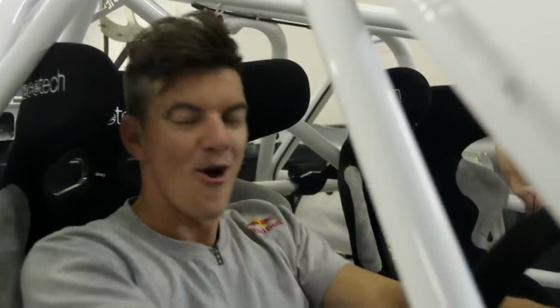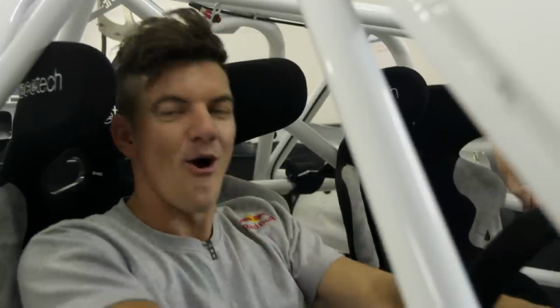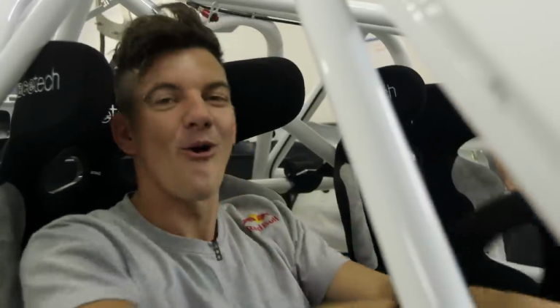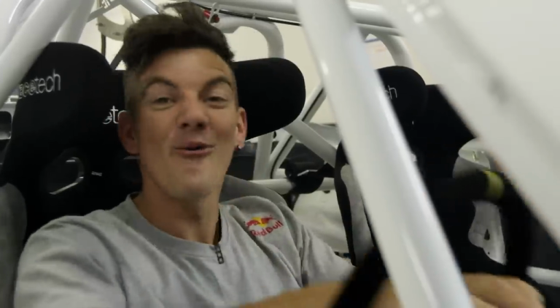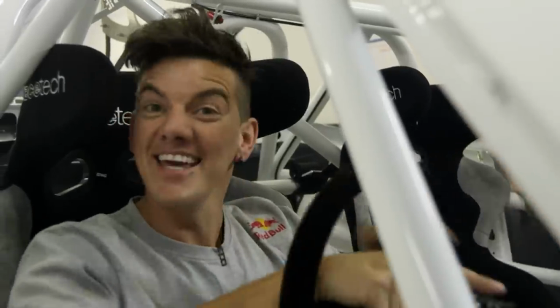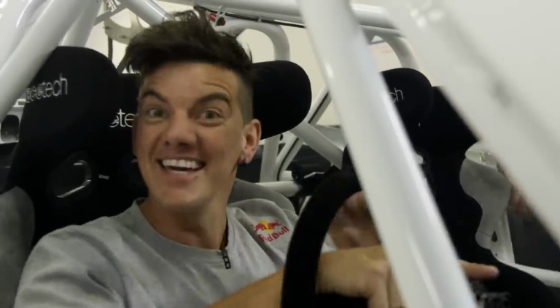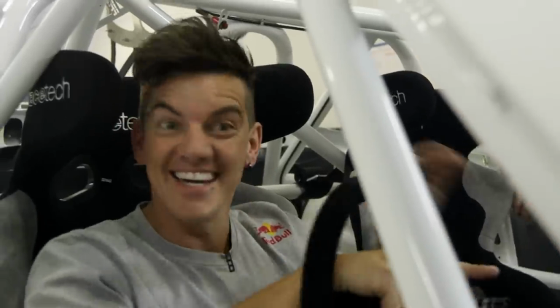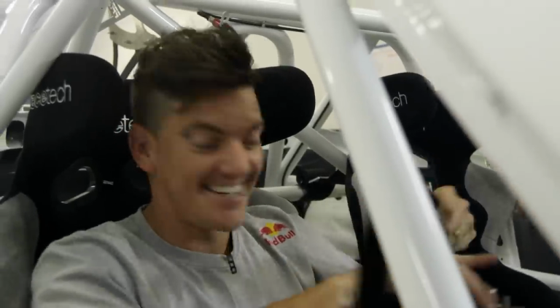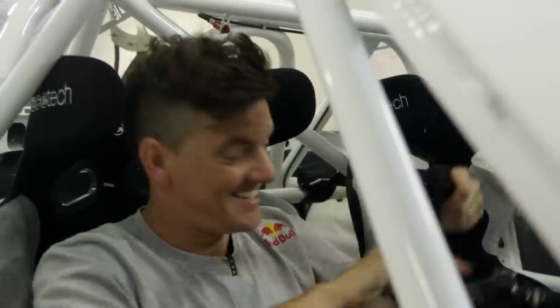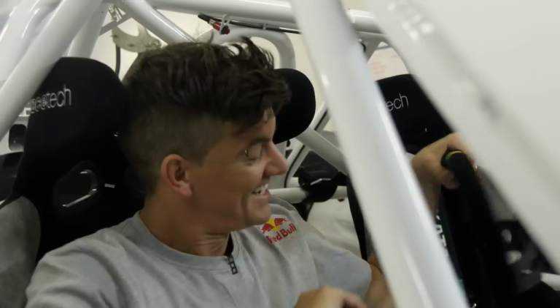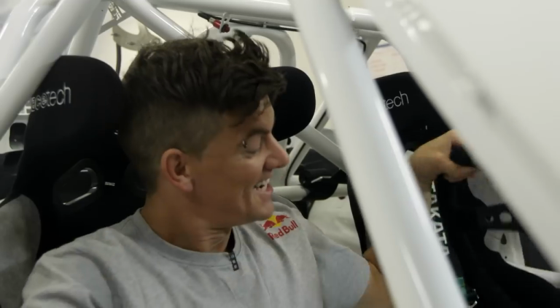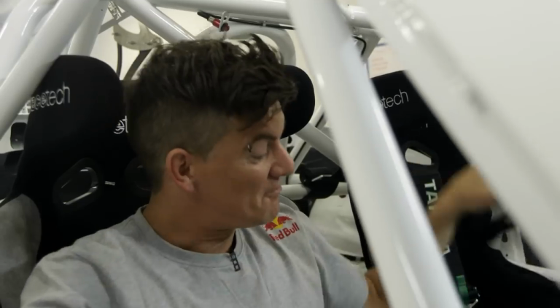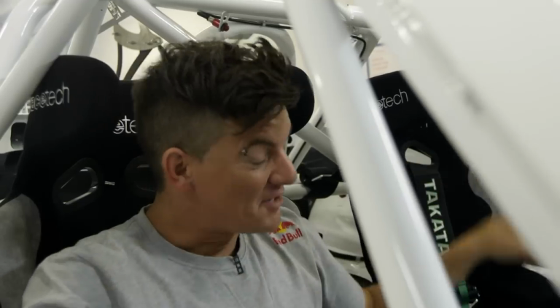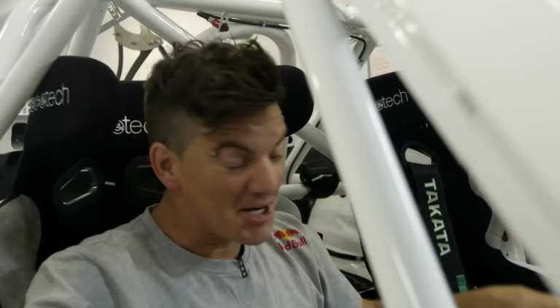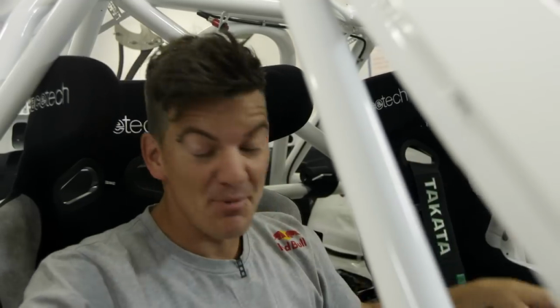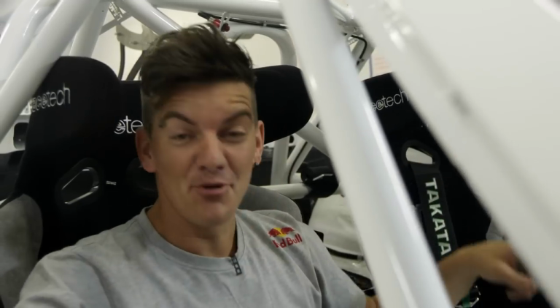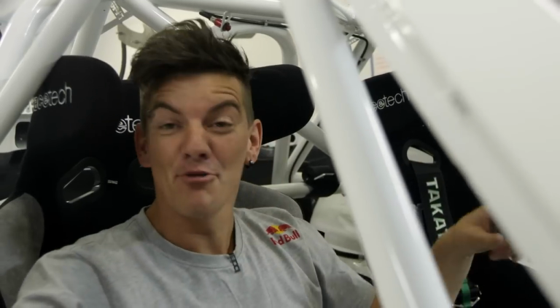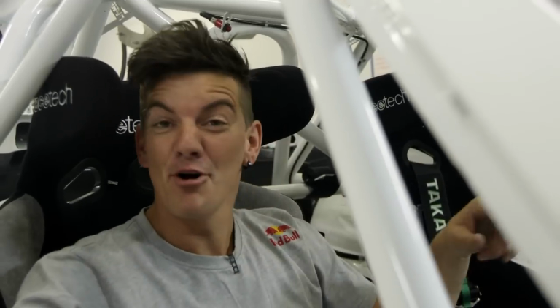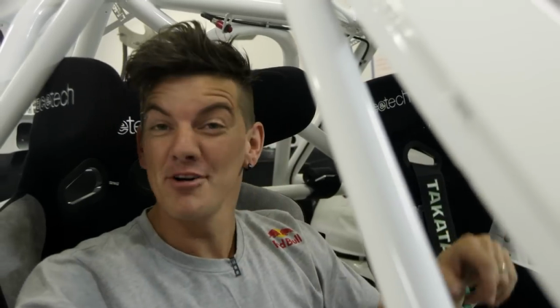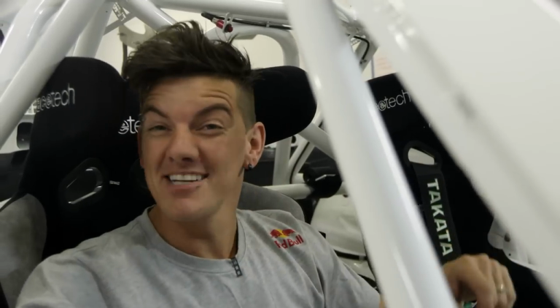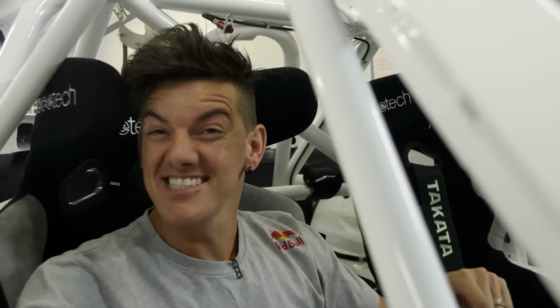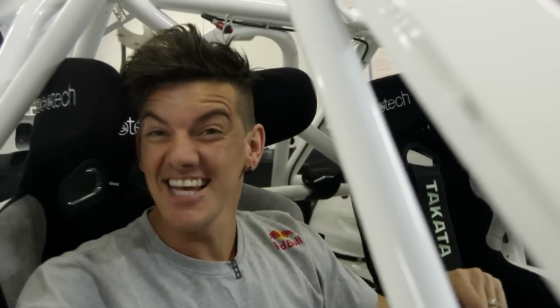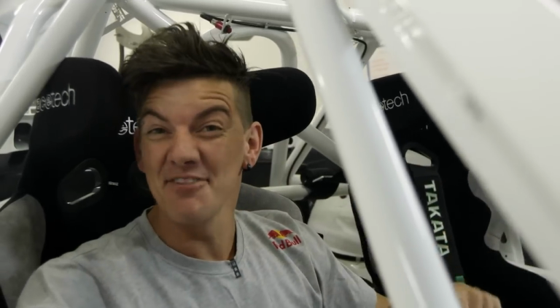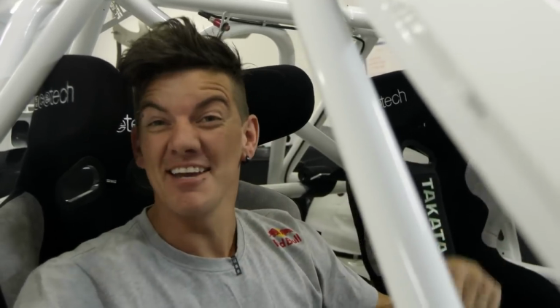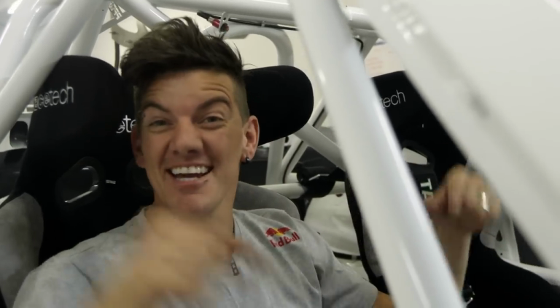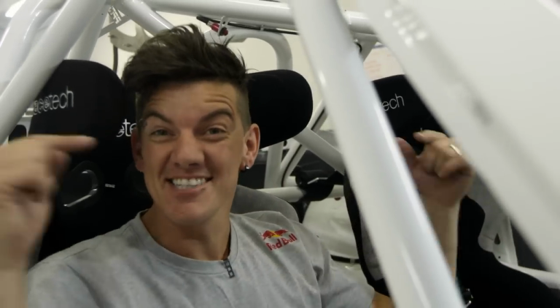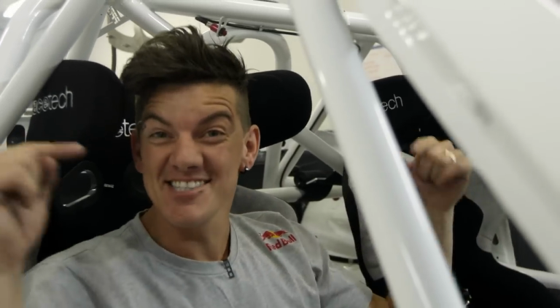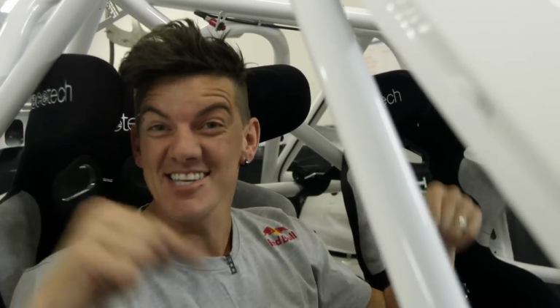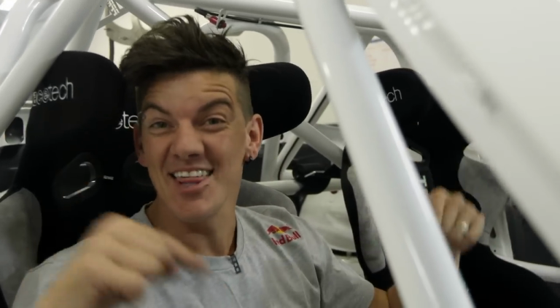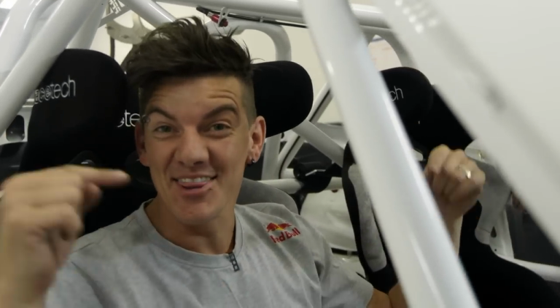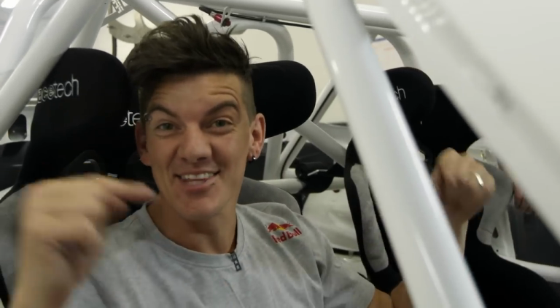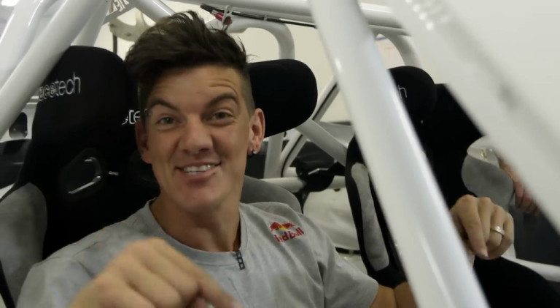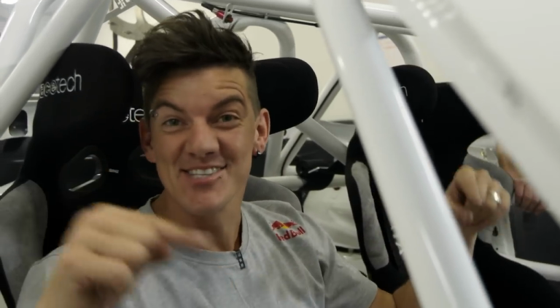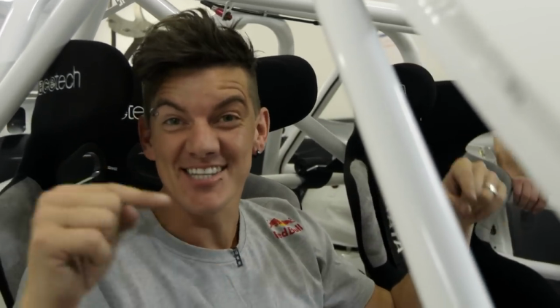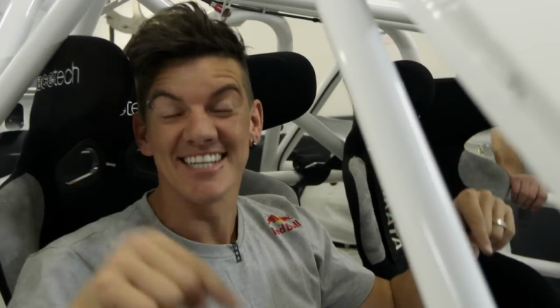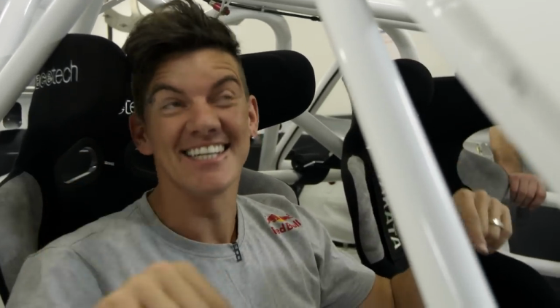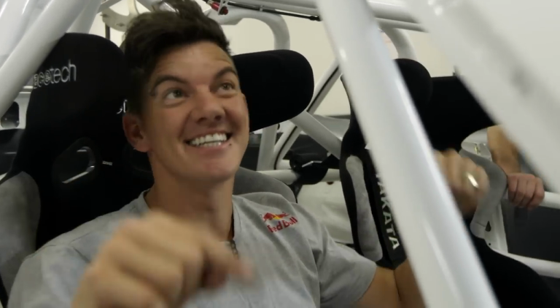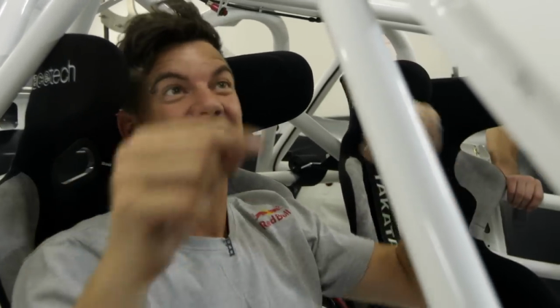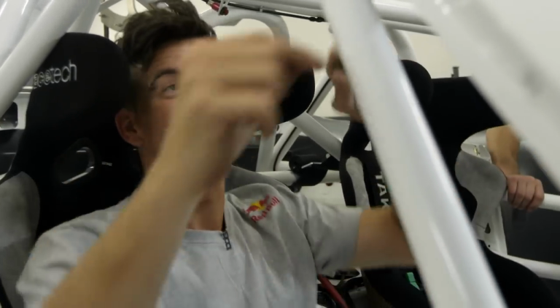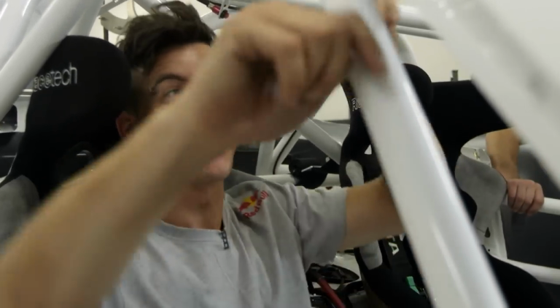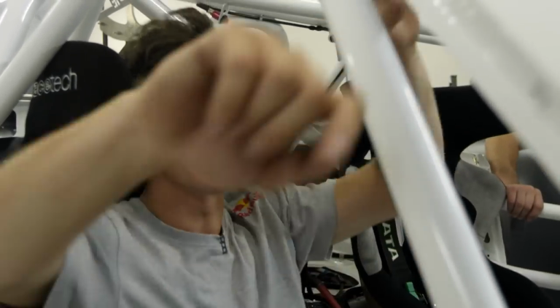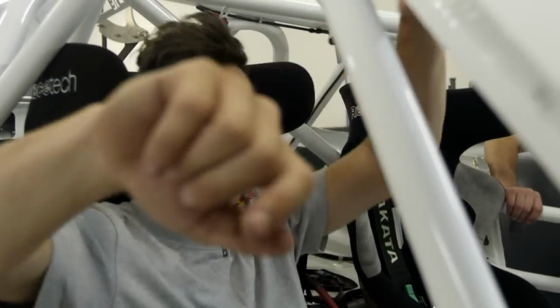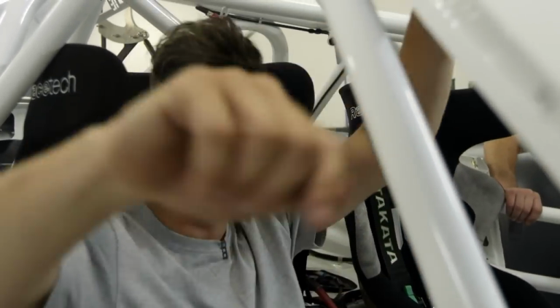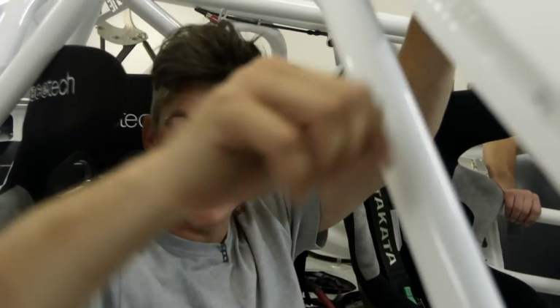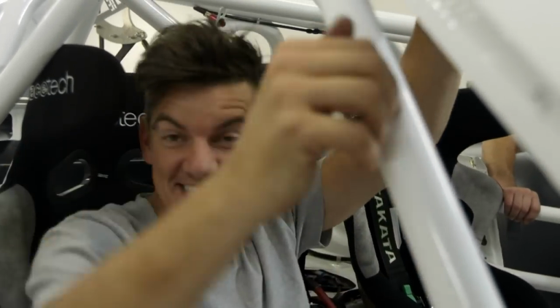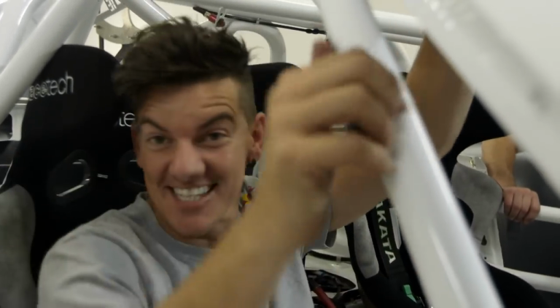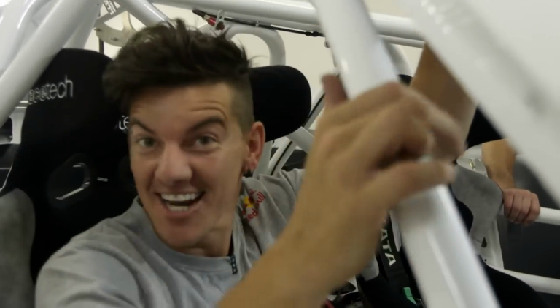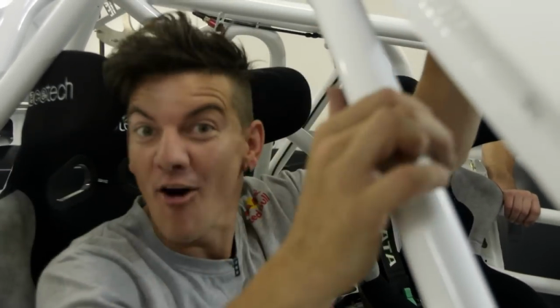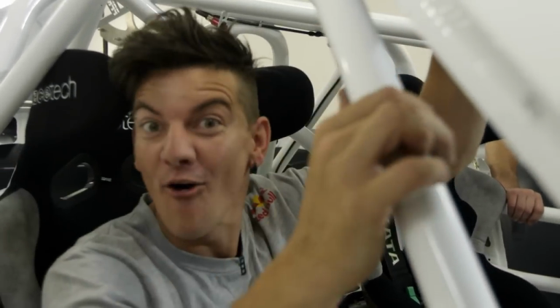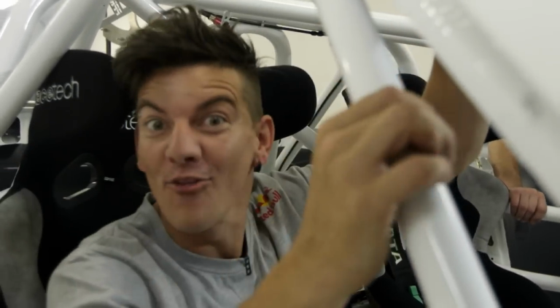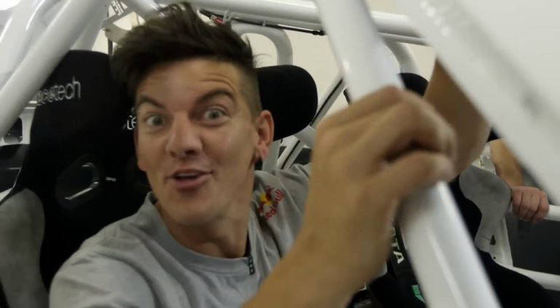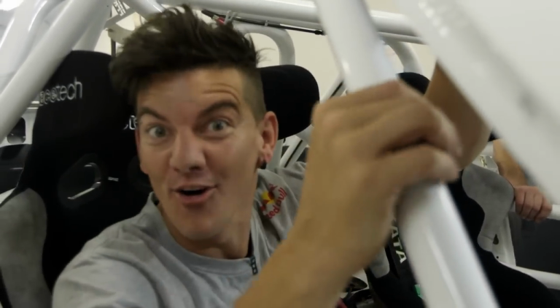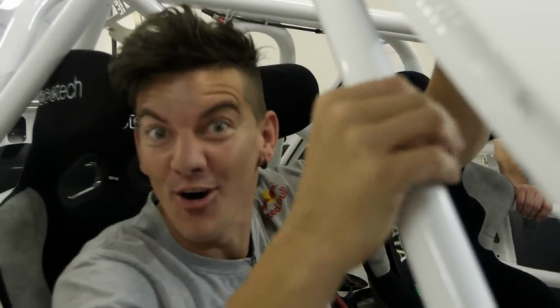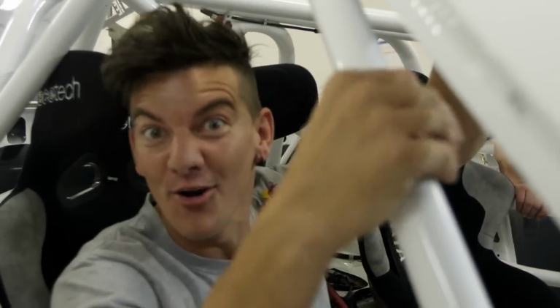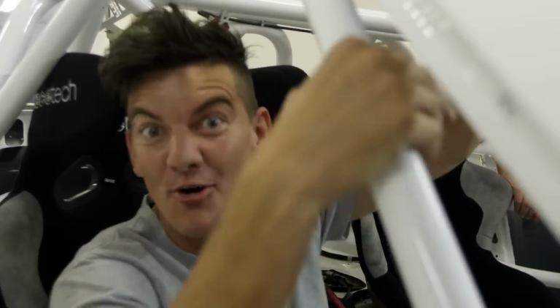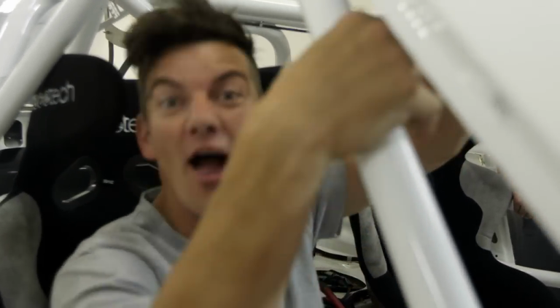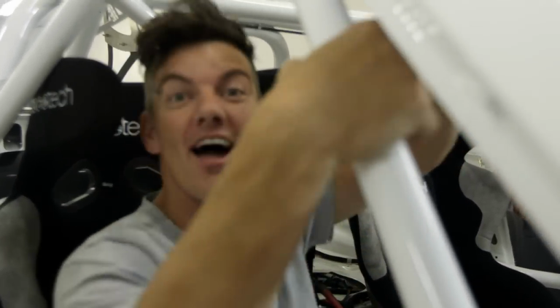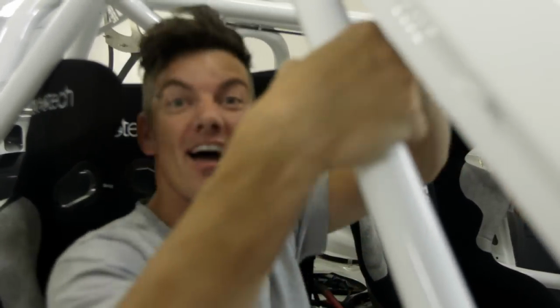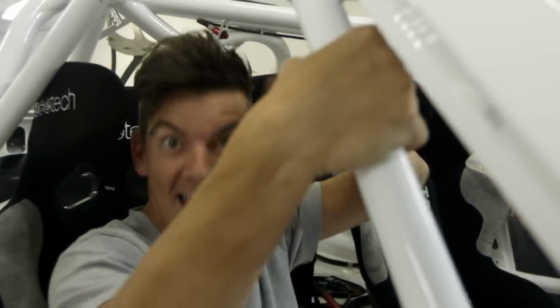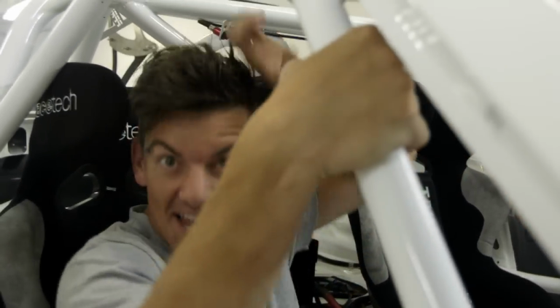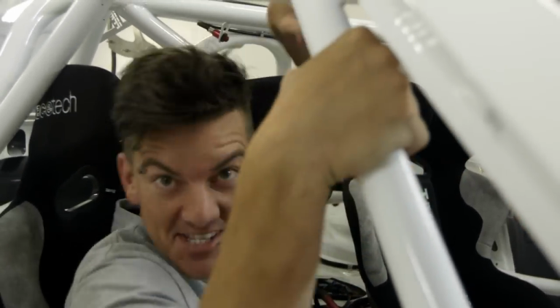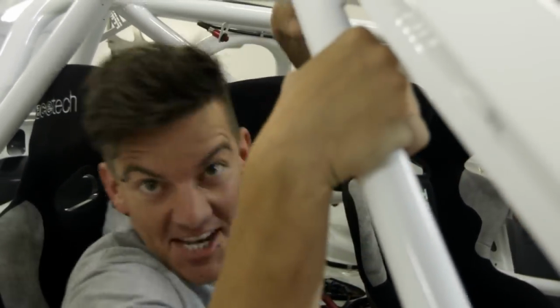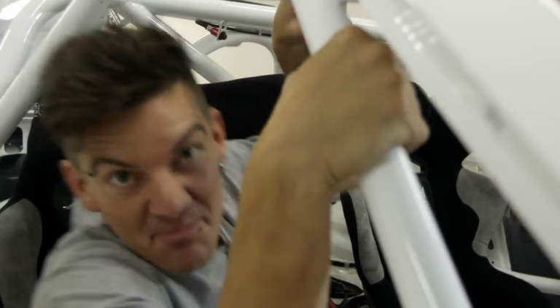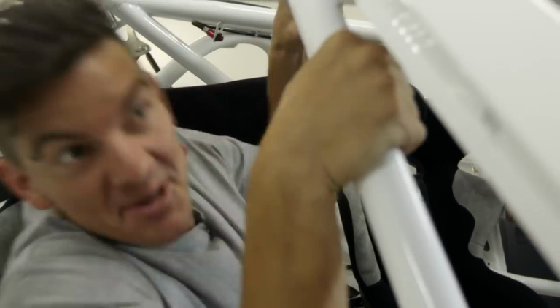Oh yeah! If you're gonna build a rotary that slays the gates, this is it. All right, let's get this thing on the dyno ASAP.